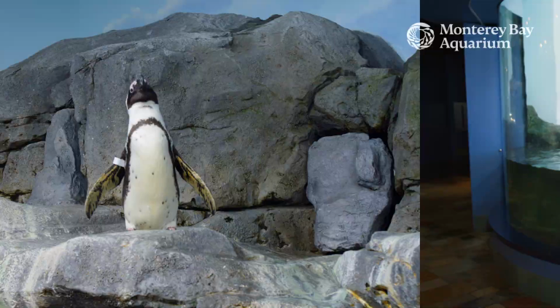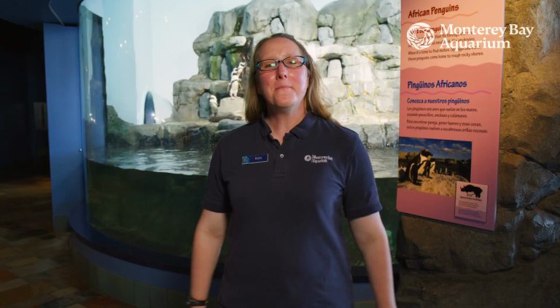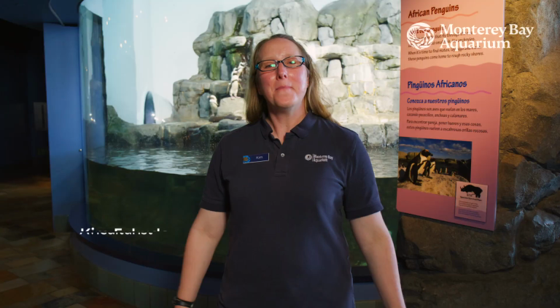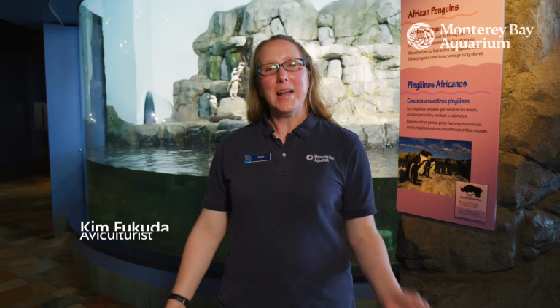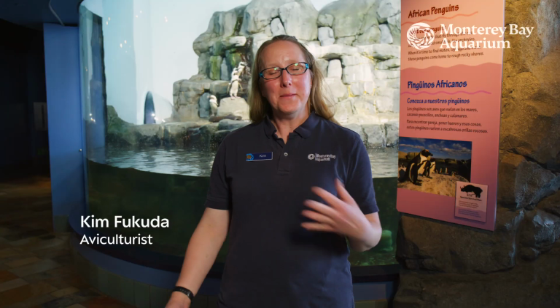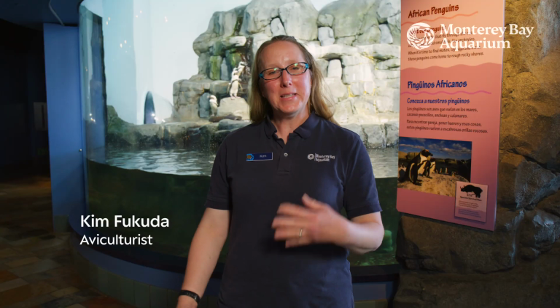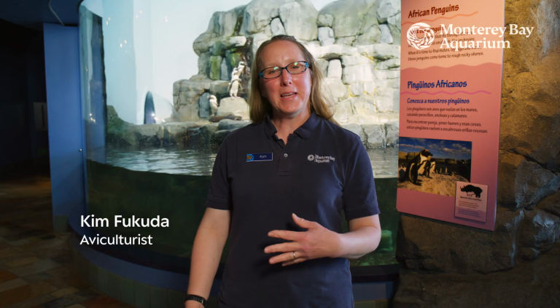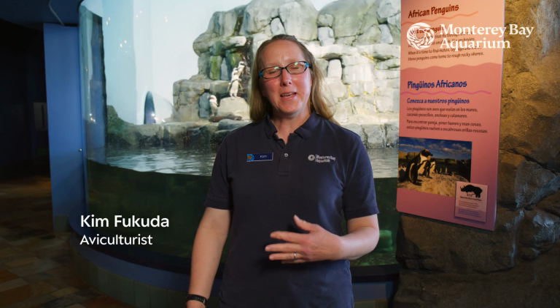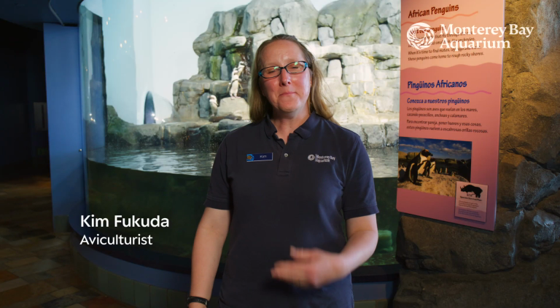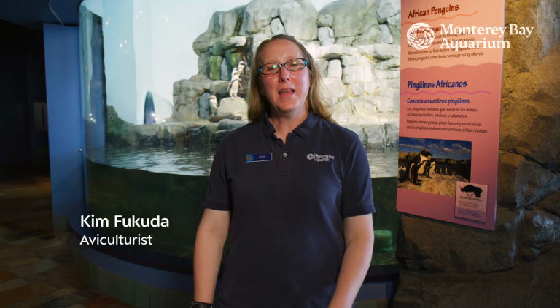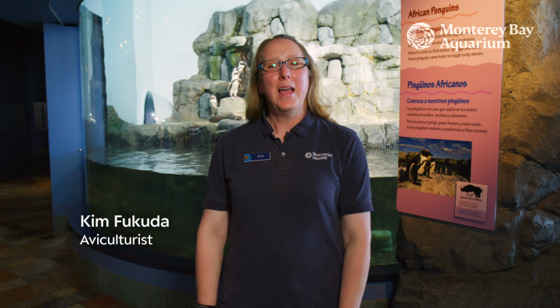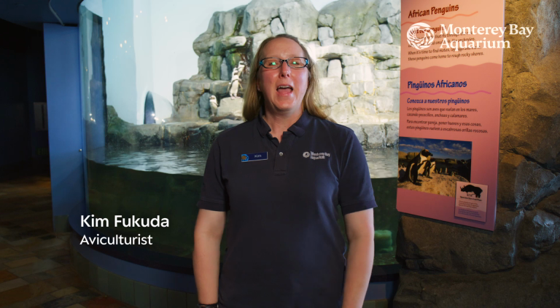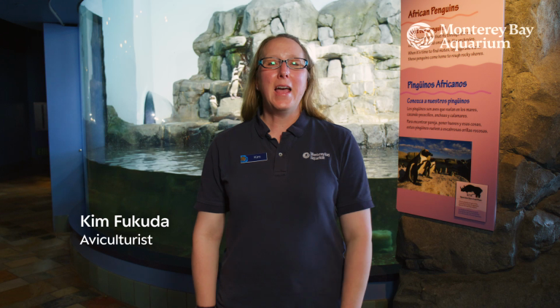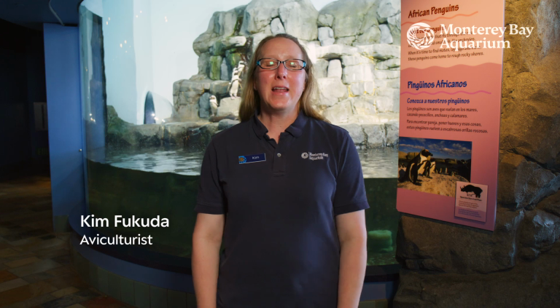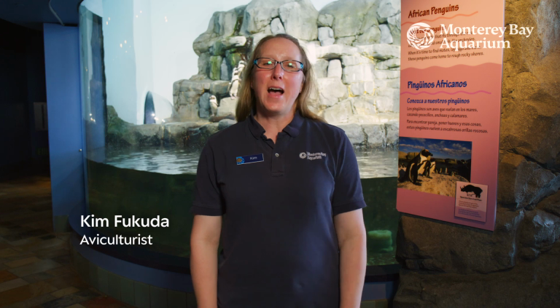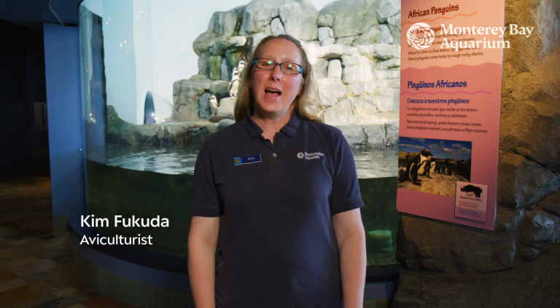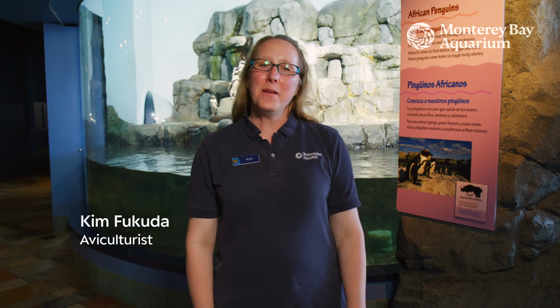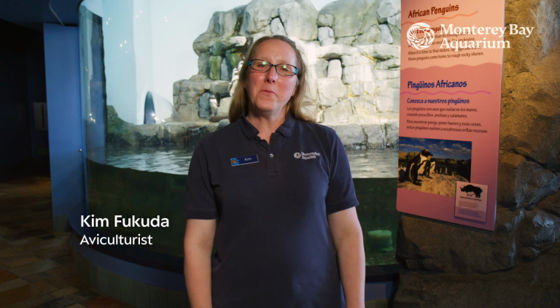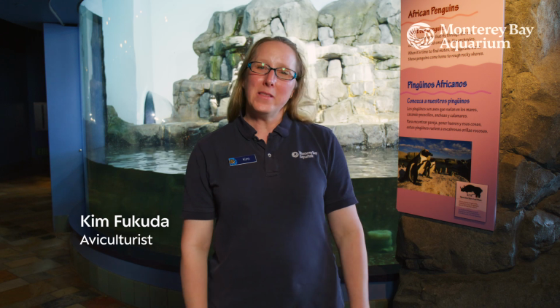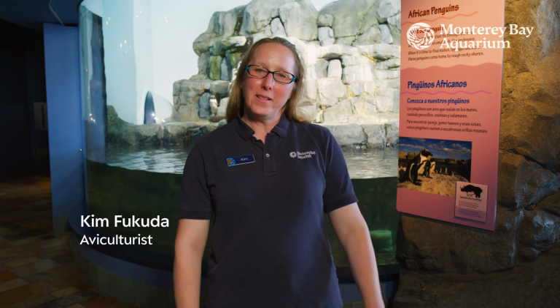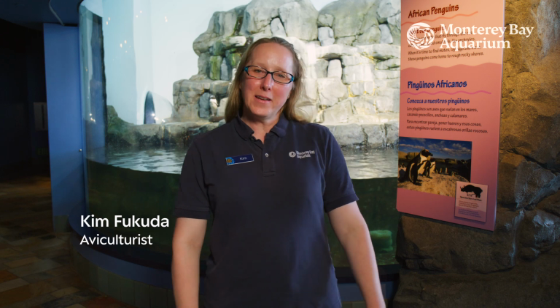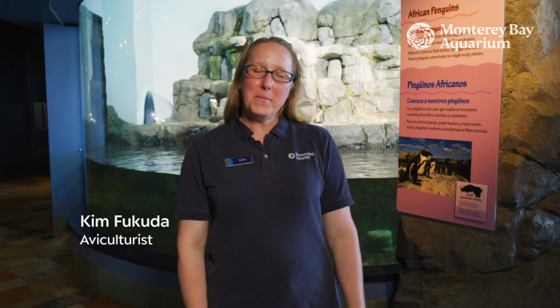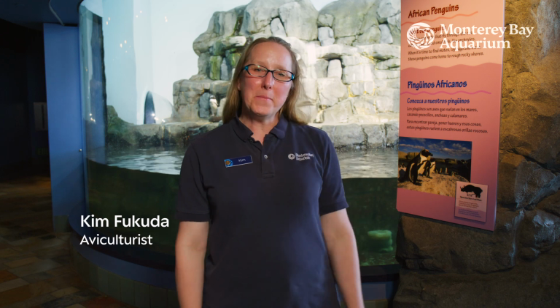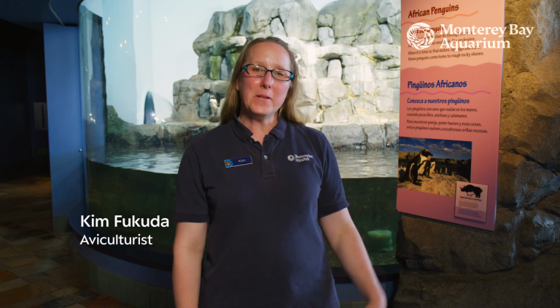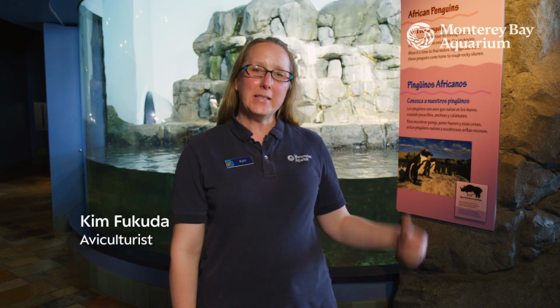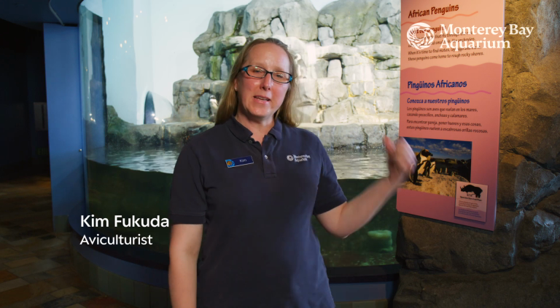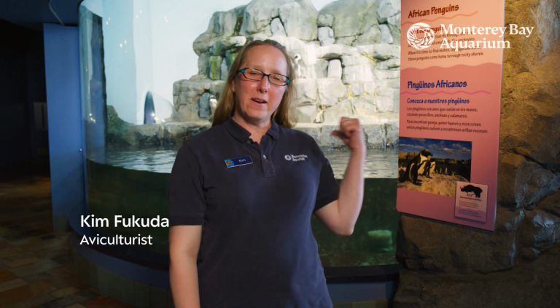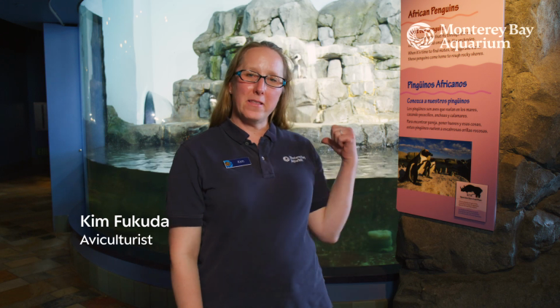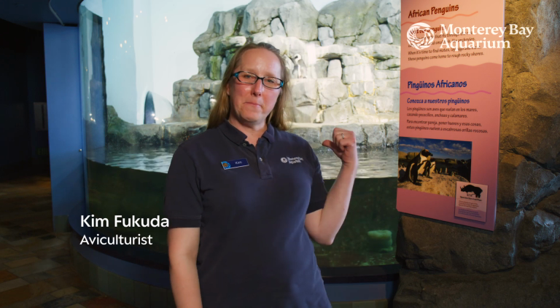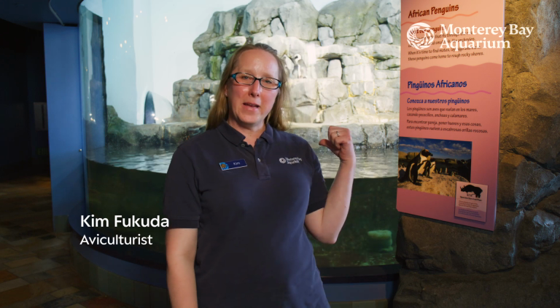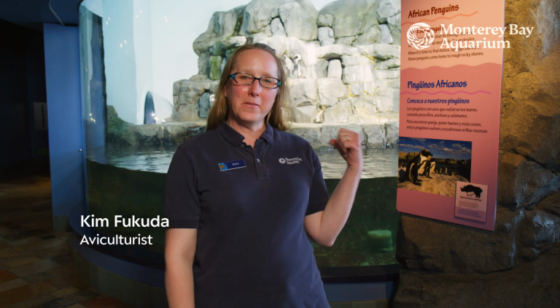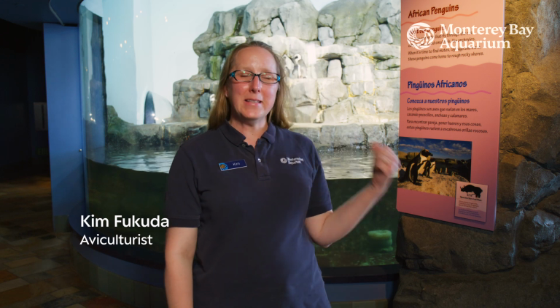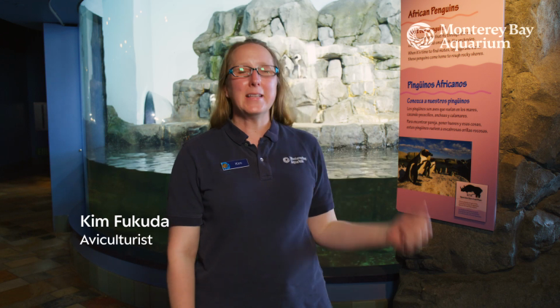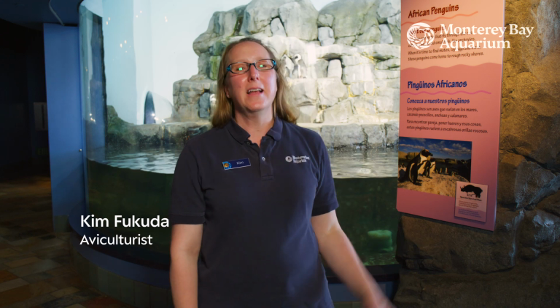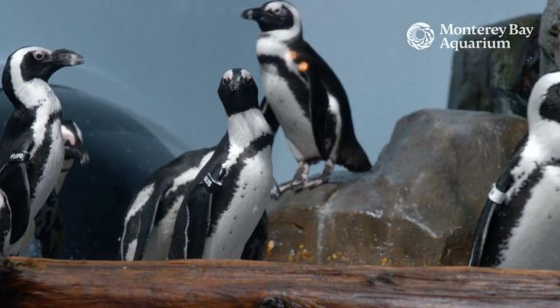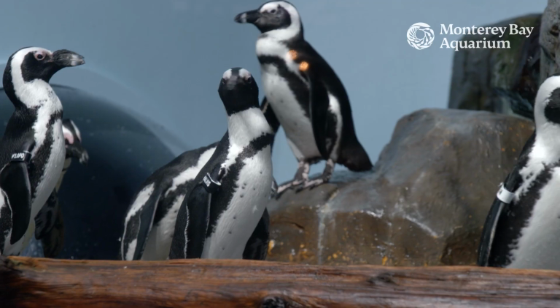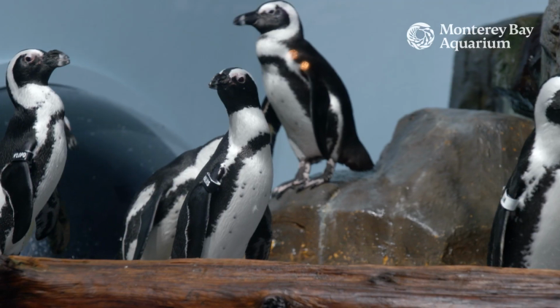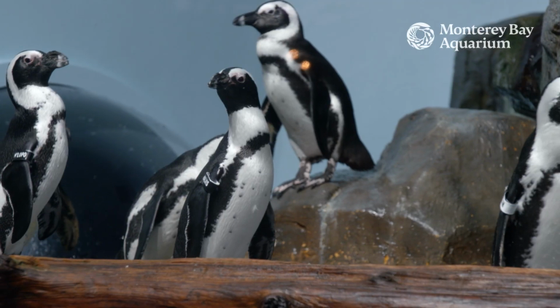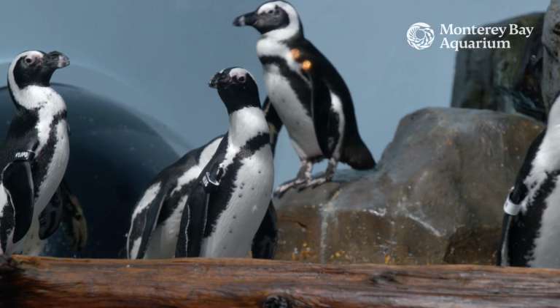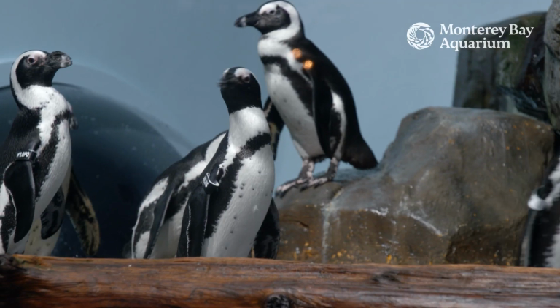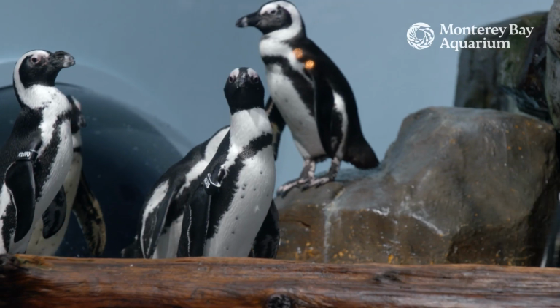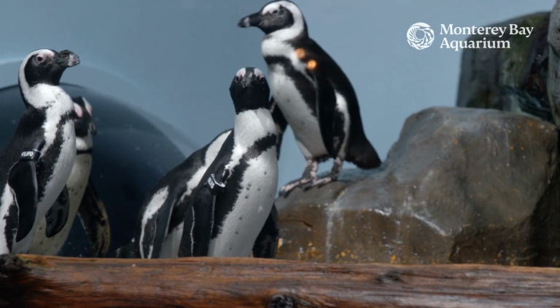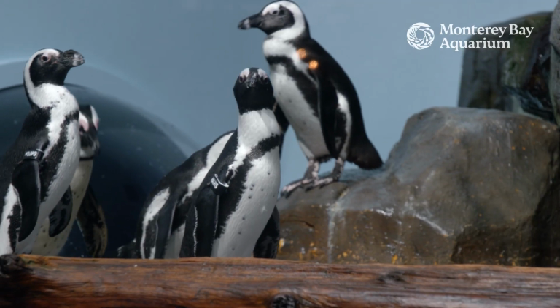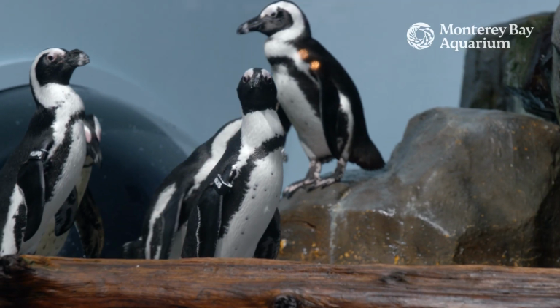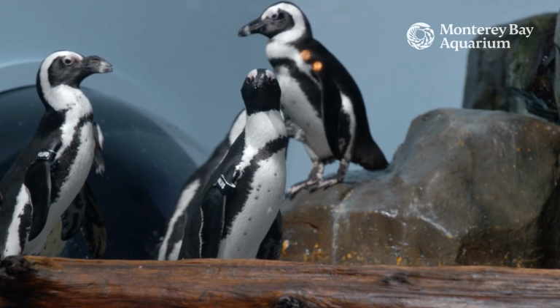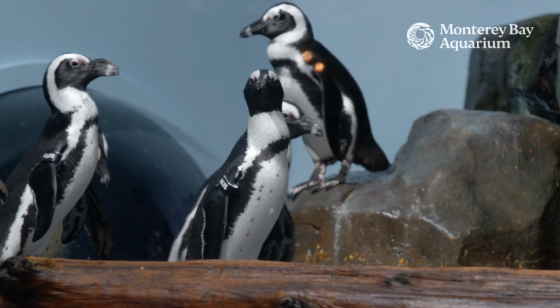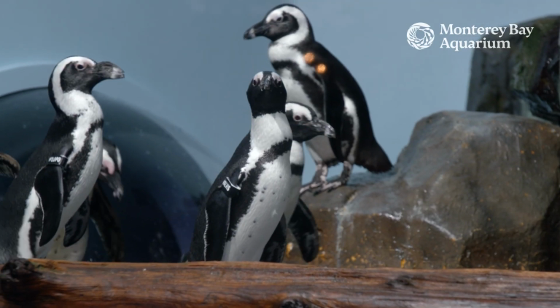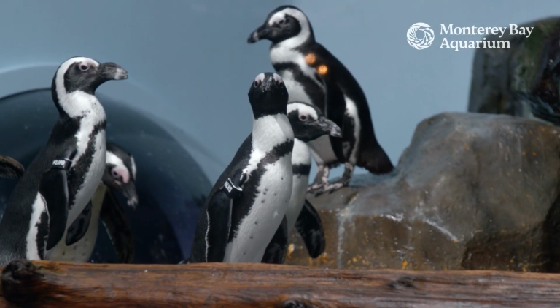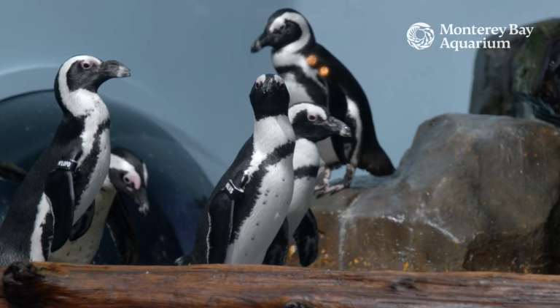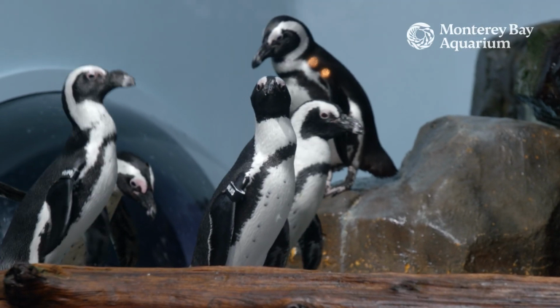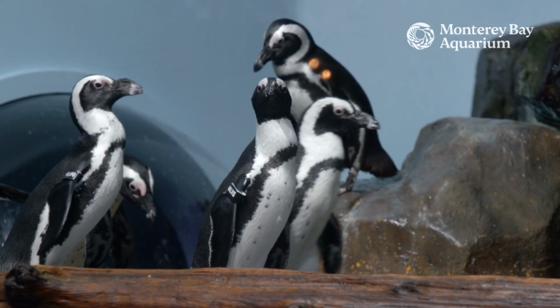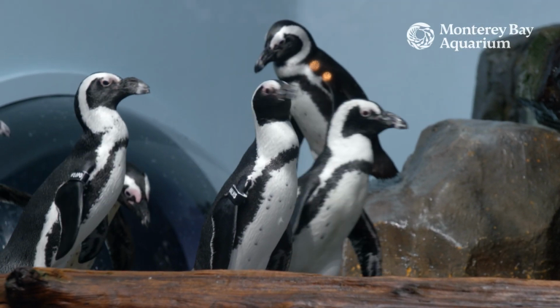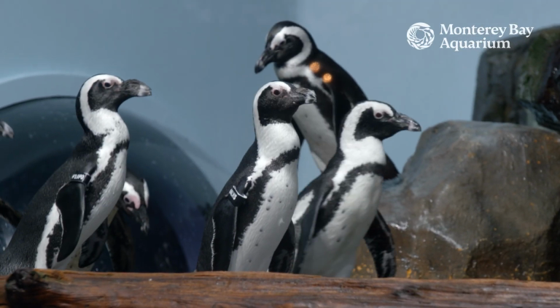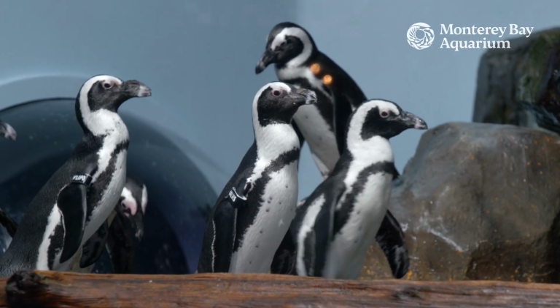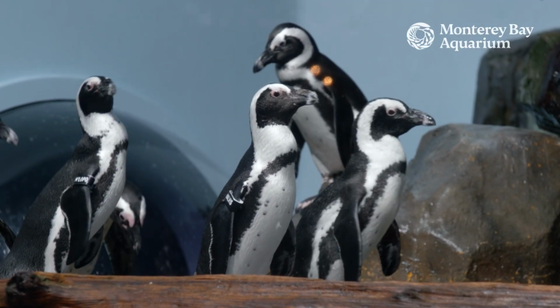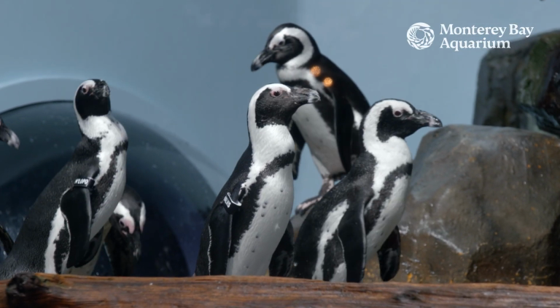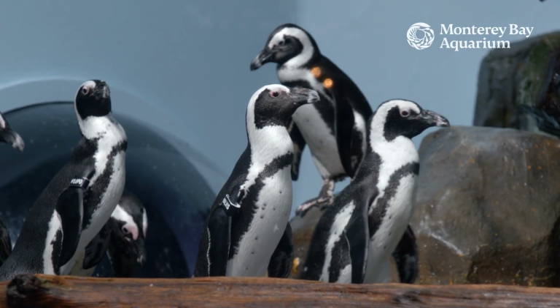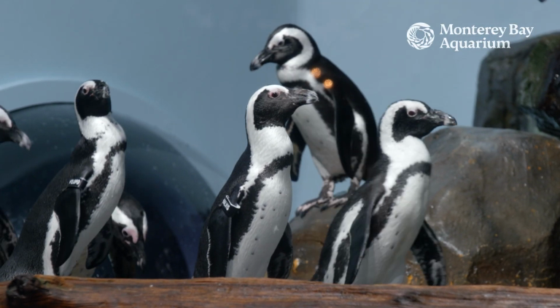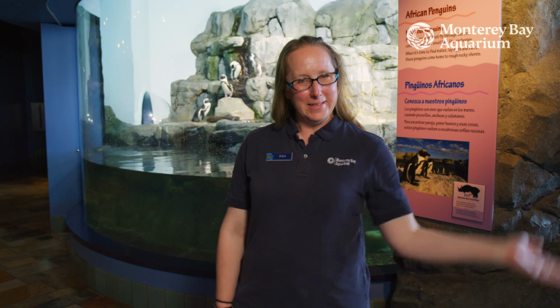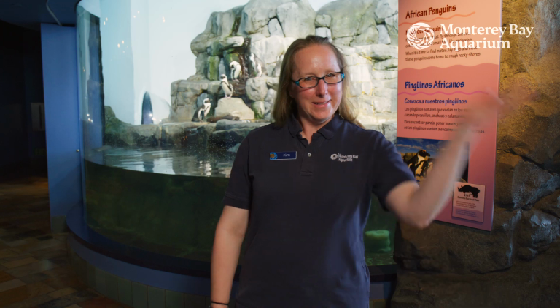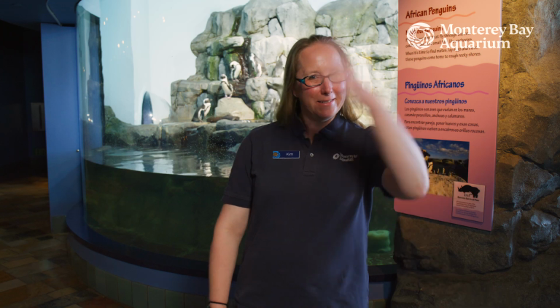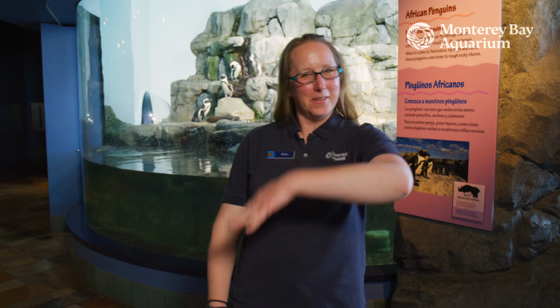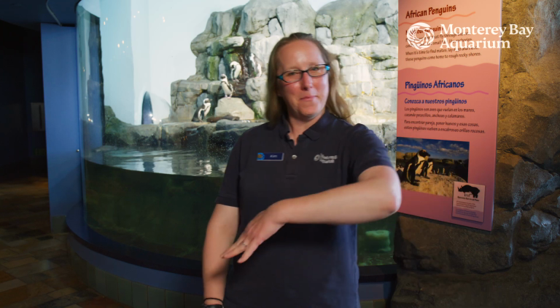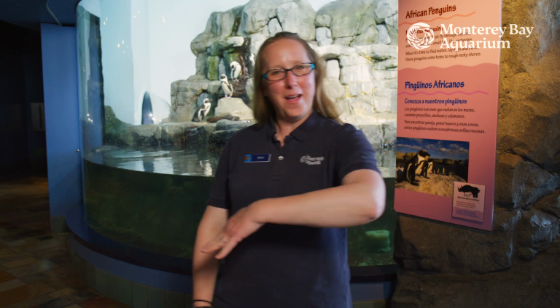My name's Kim, and I am one of the lucky people that take care of the penguins. Today we're going to go feed them and learn some more about penguins. So come on!